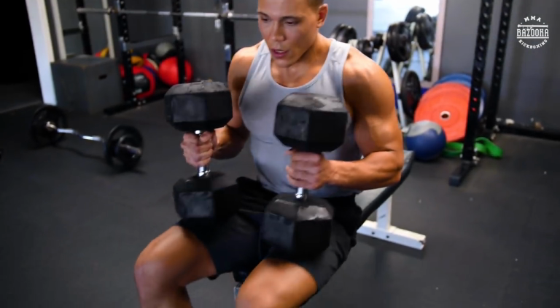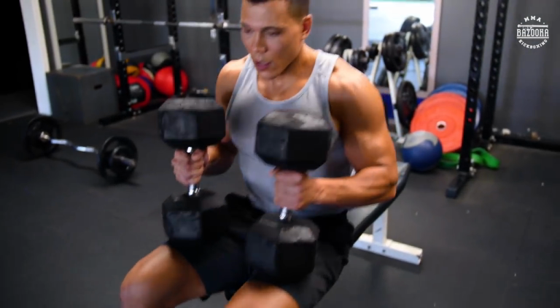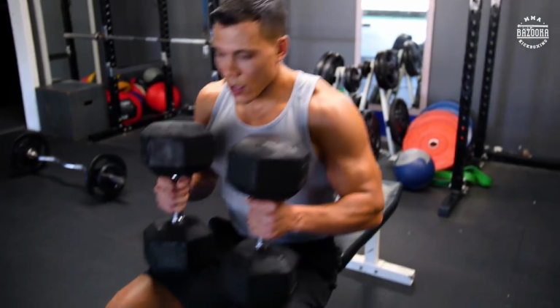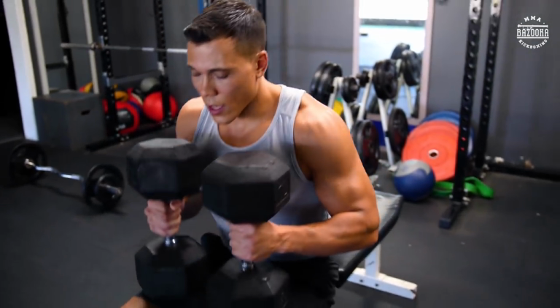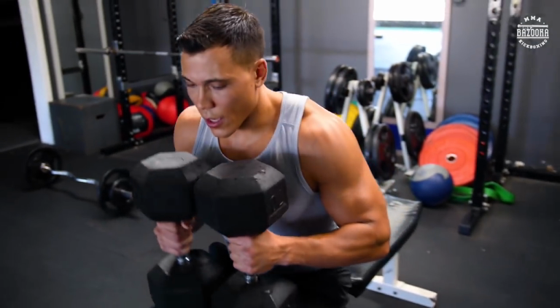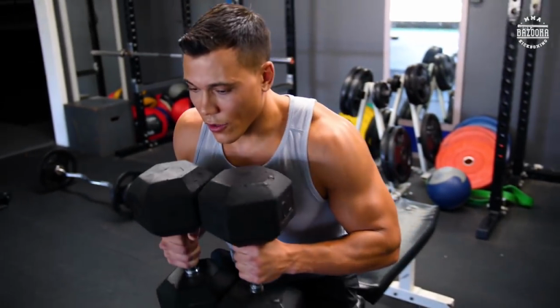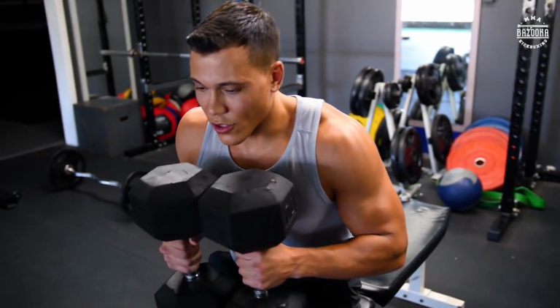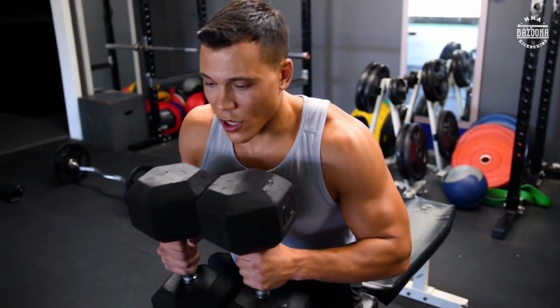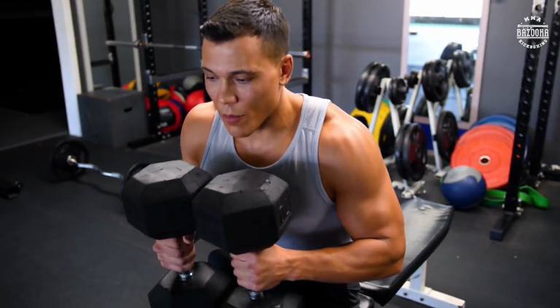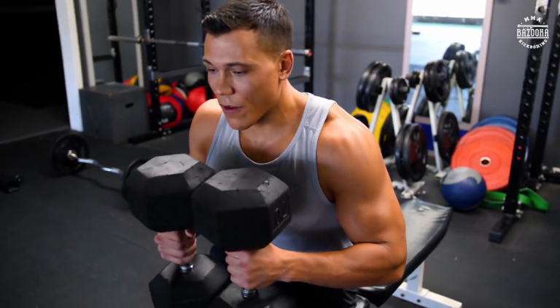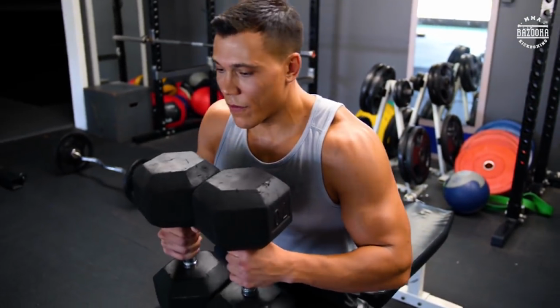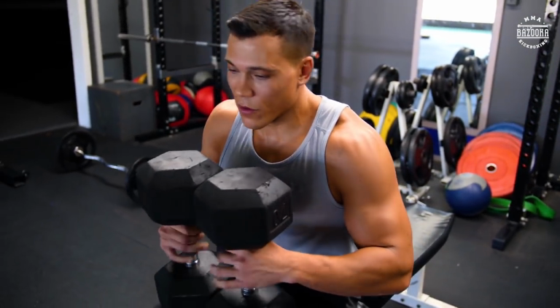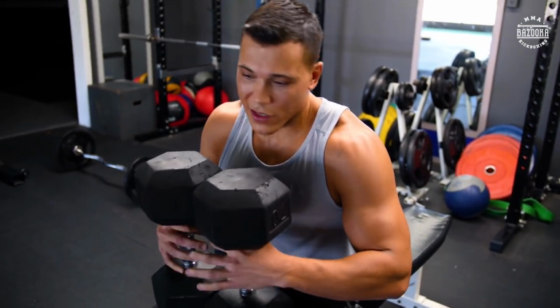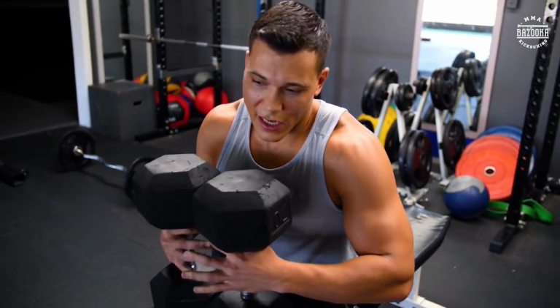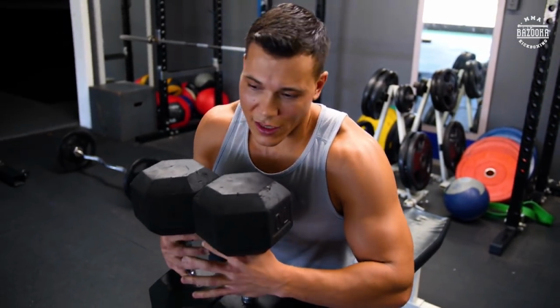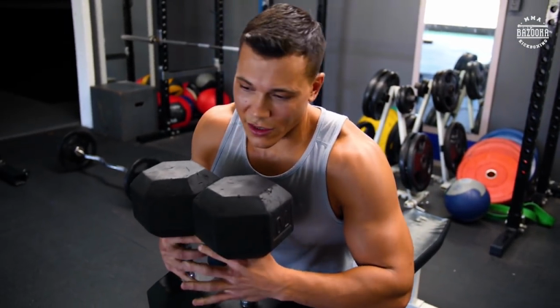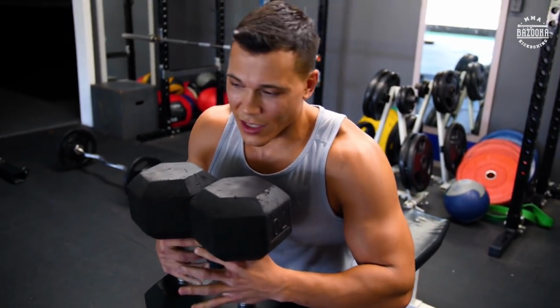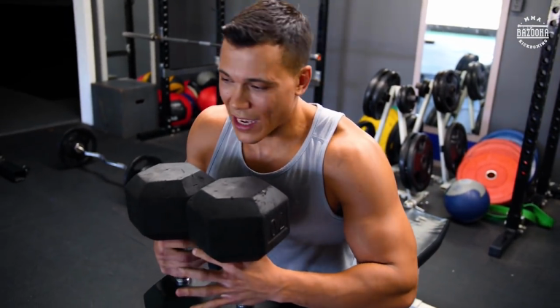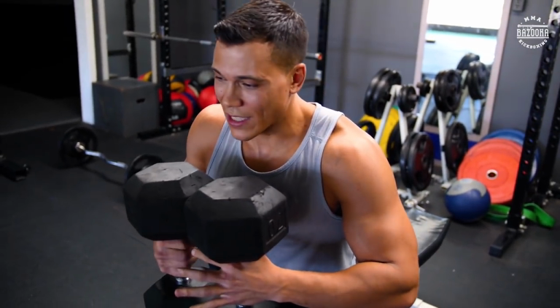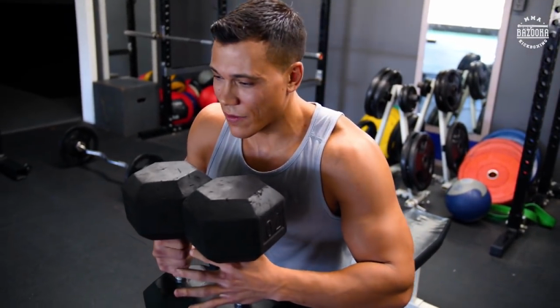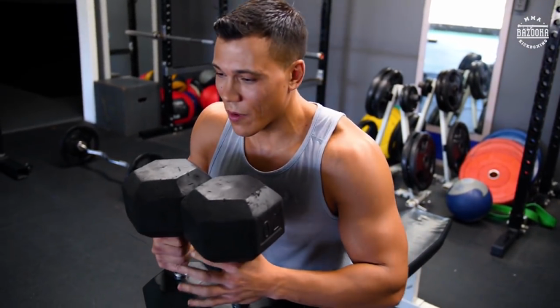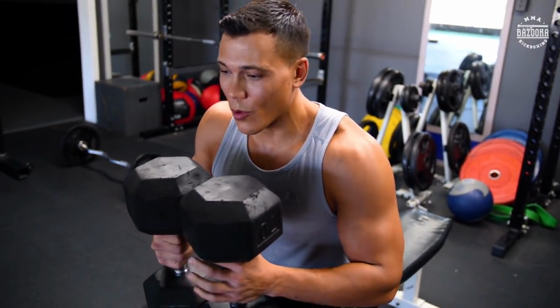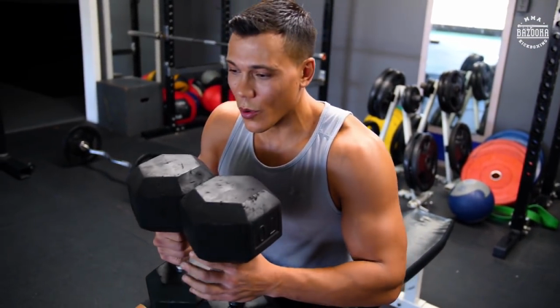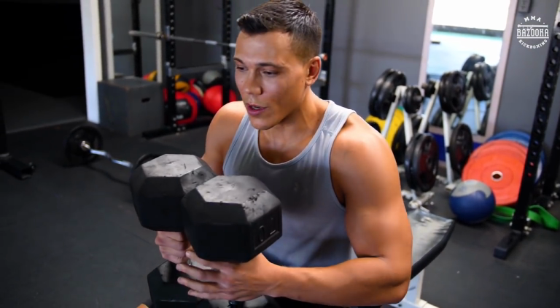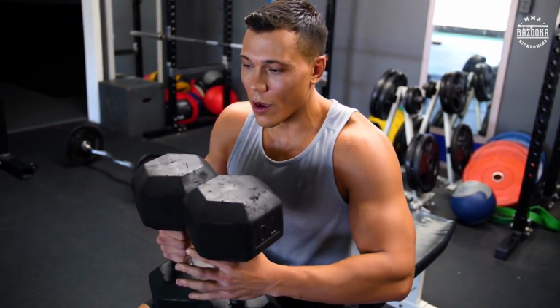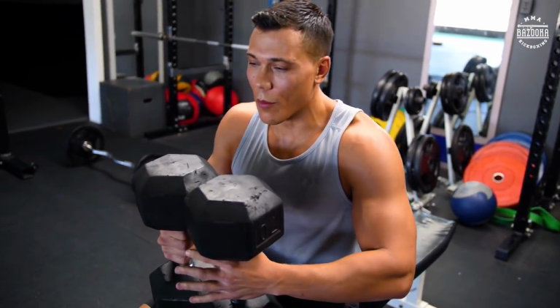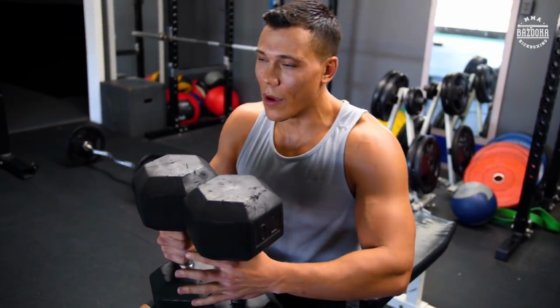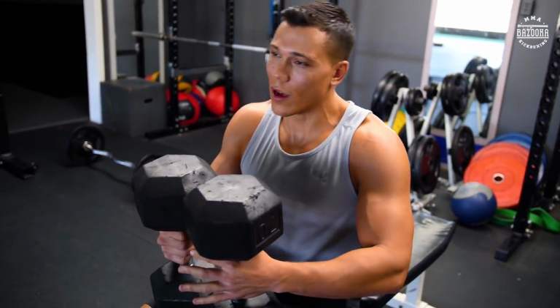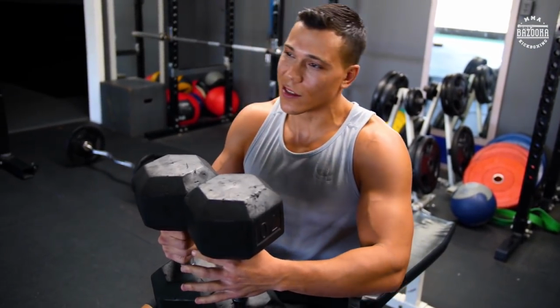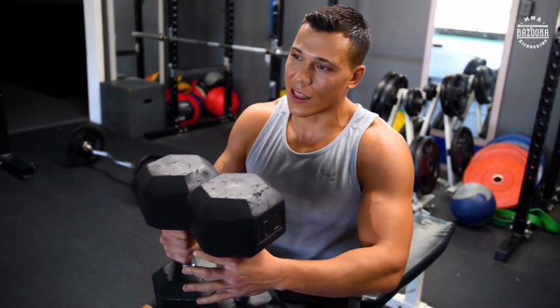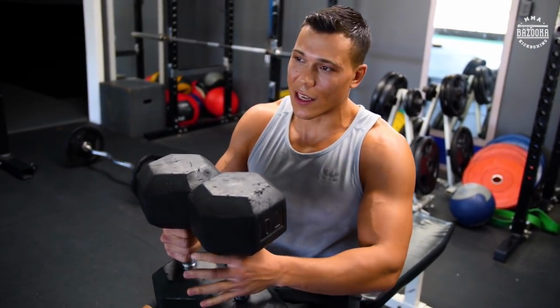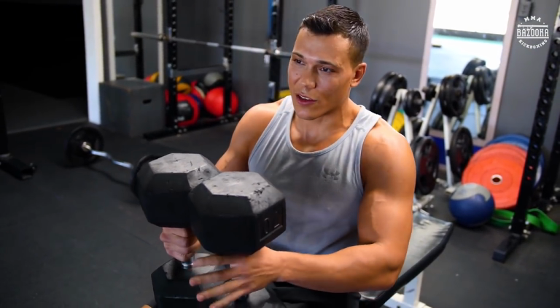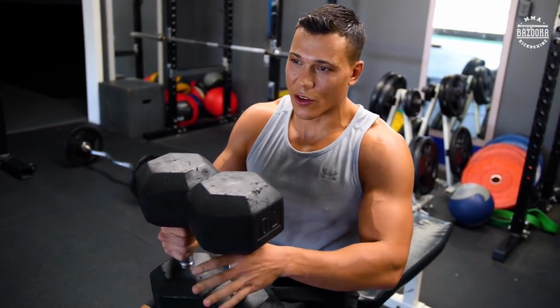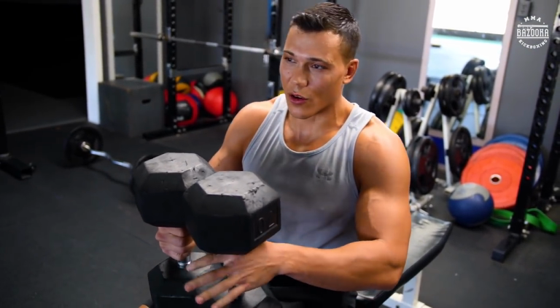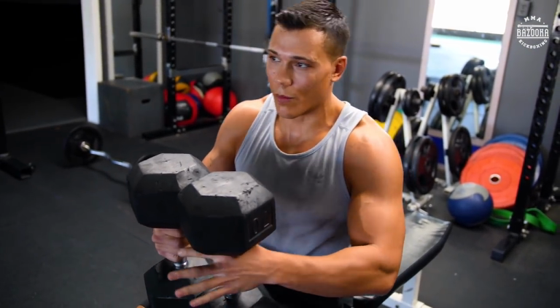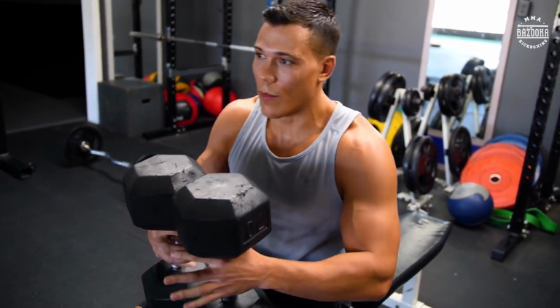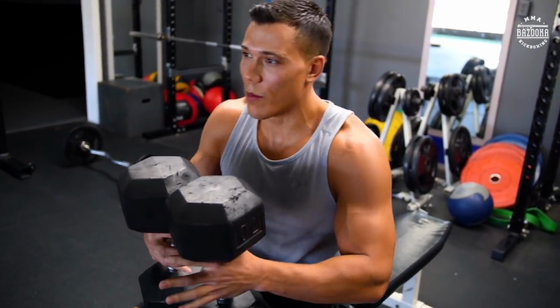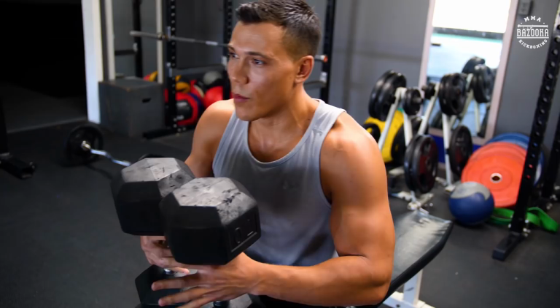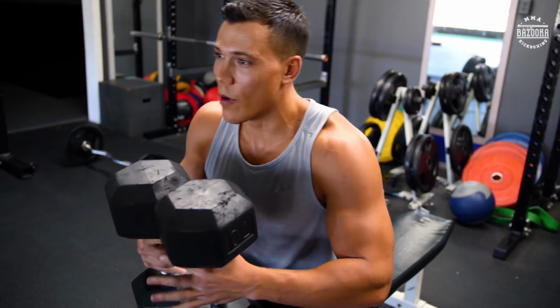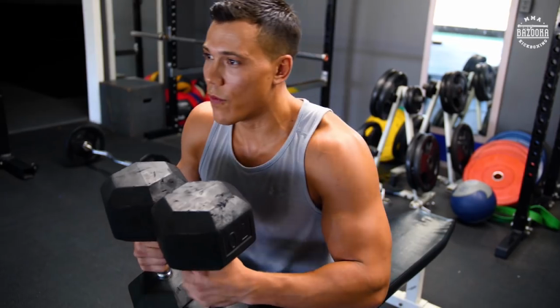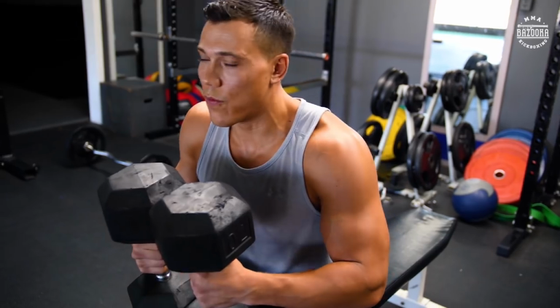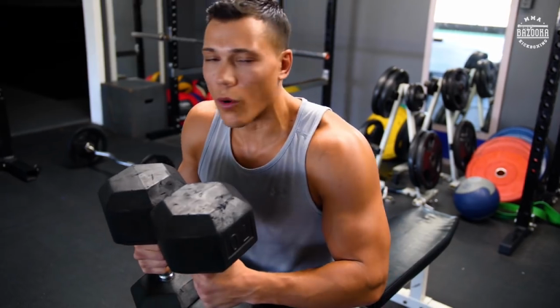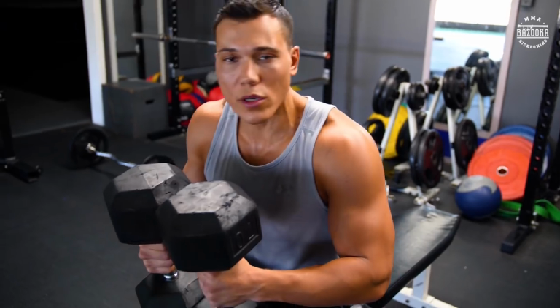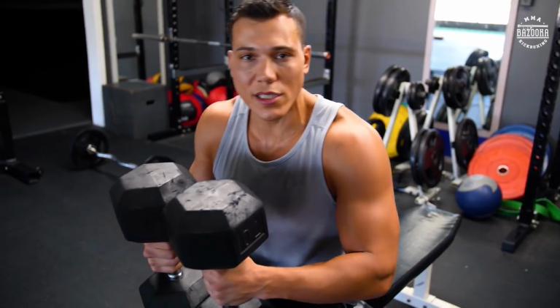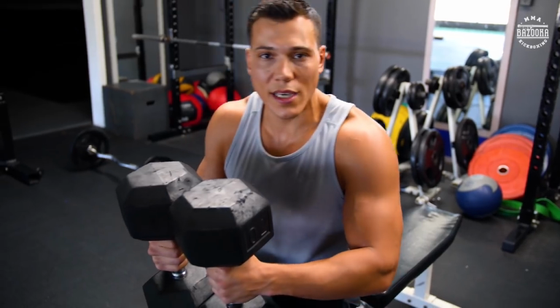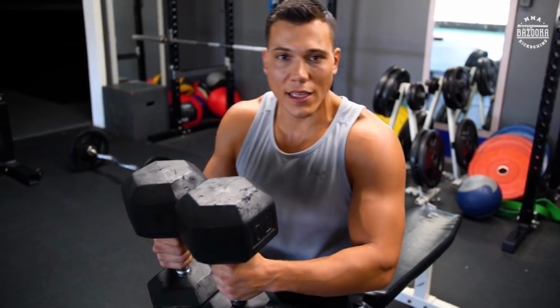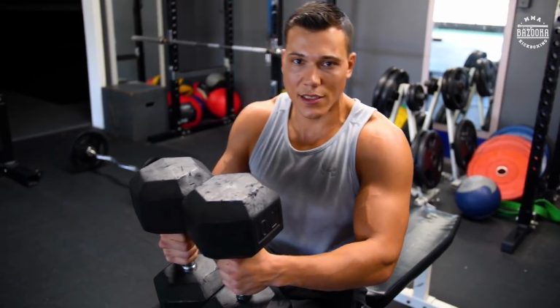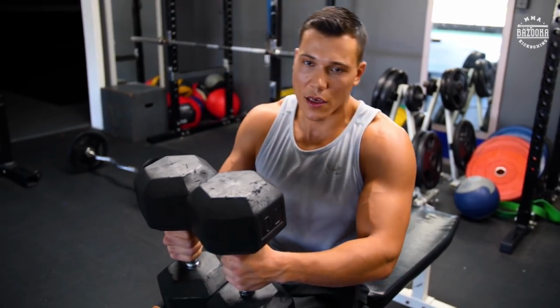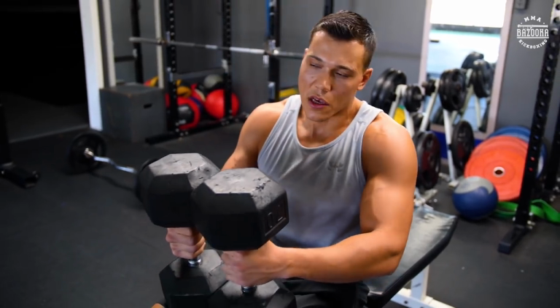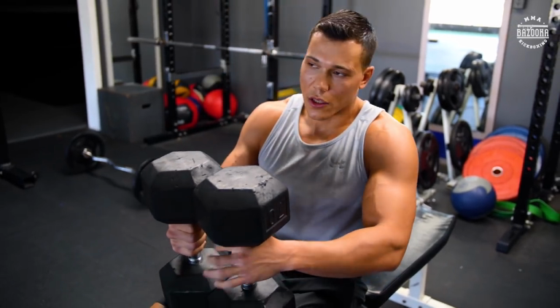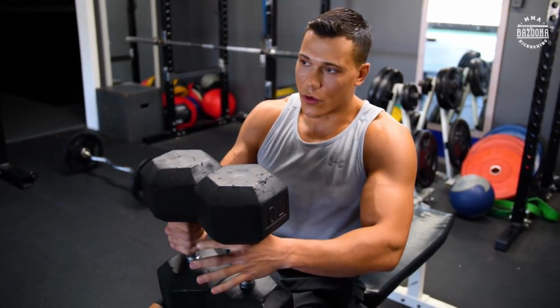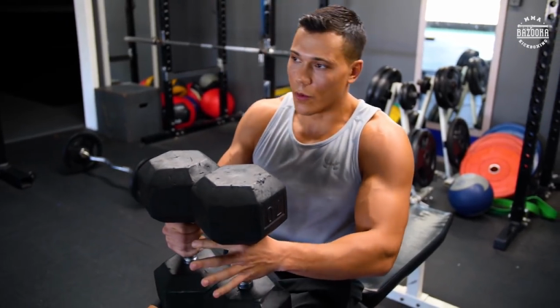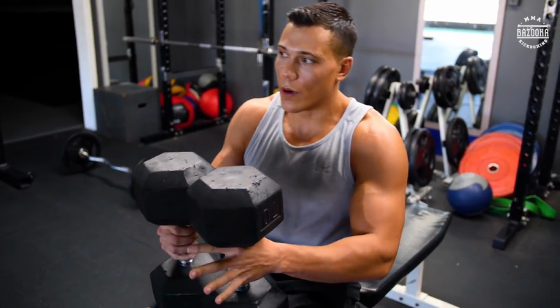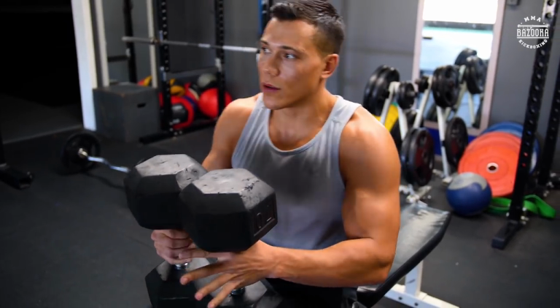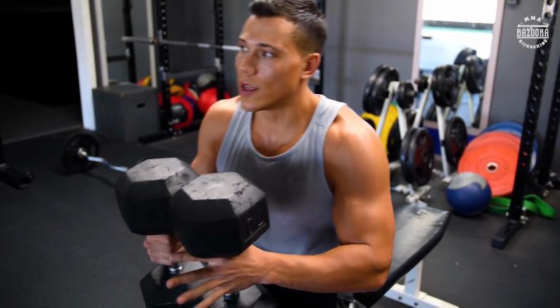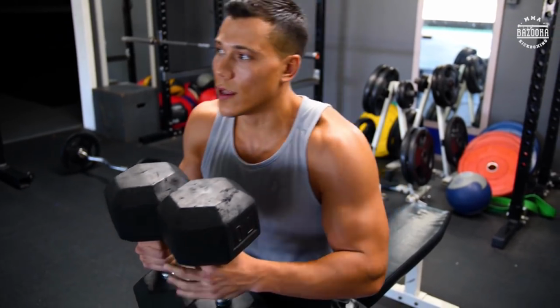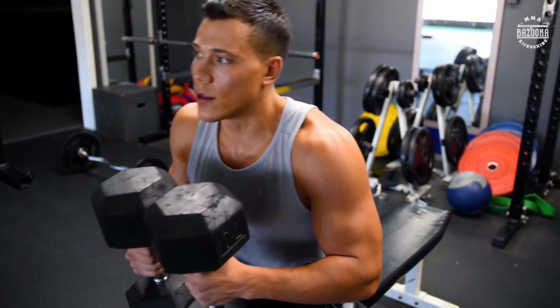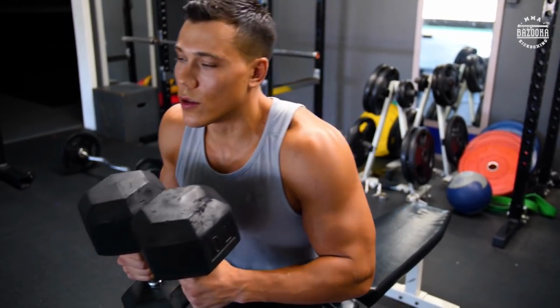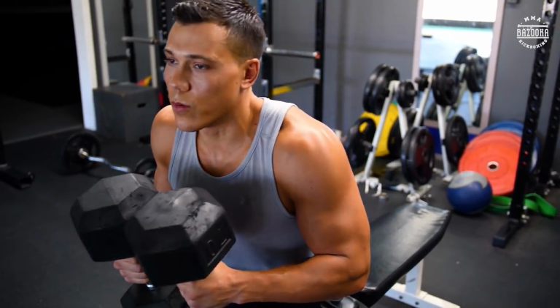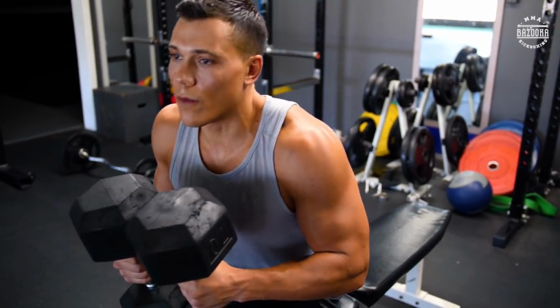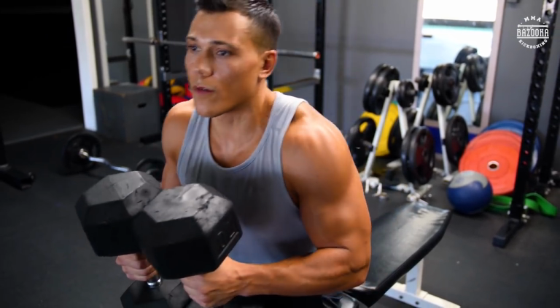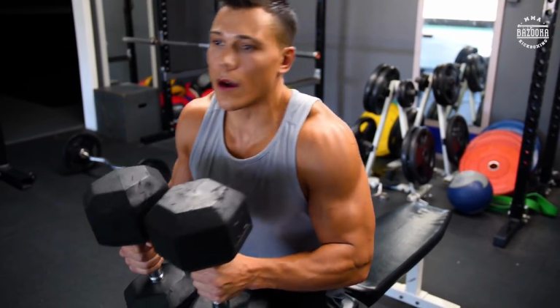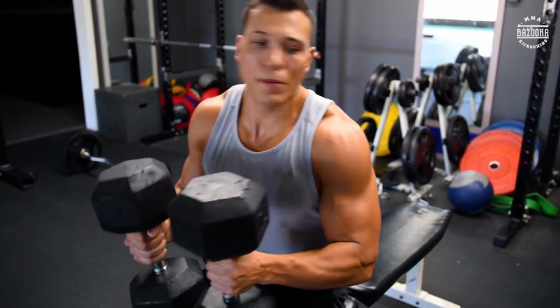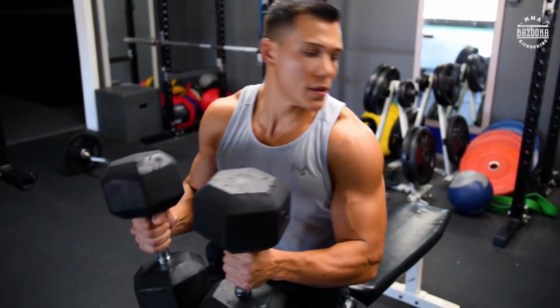Usually on my first exercise, if I'm doing dumbbells, I like to go to about four sets of 10 to 12 reps.